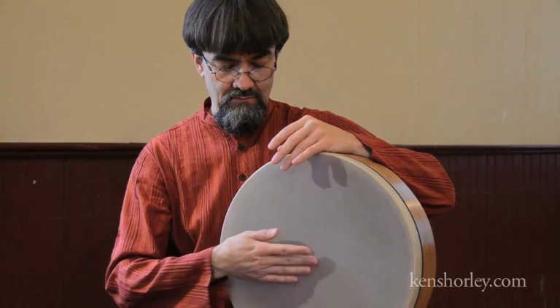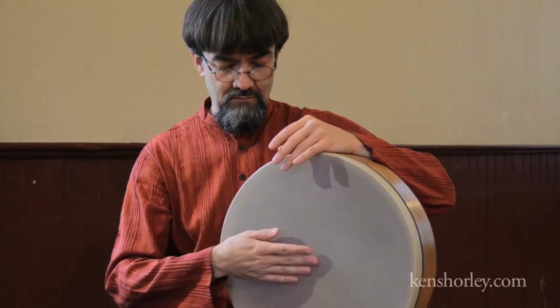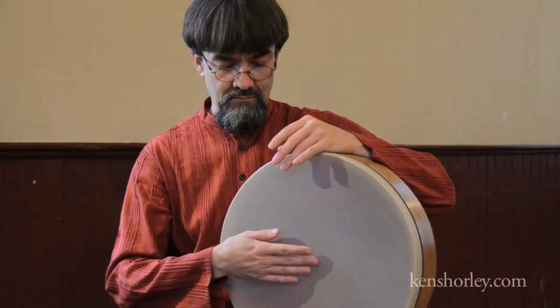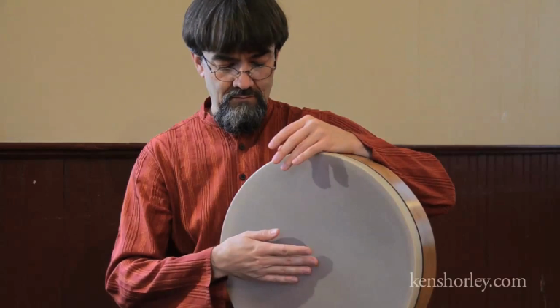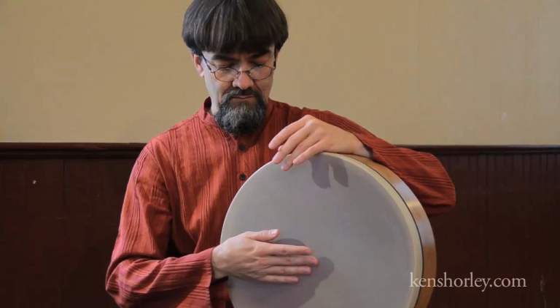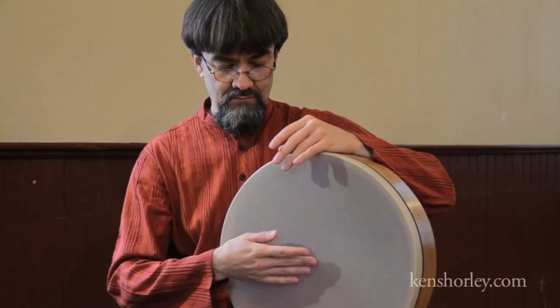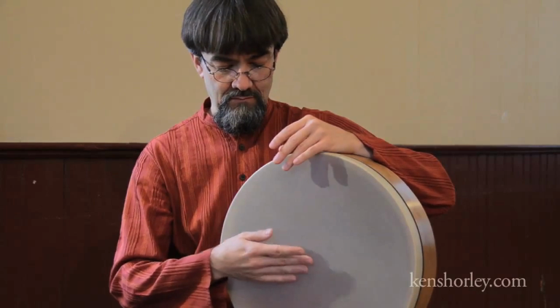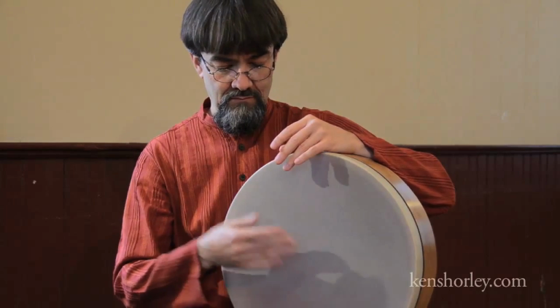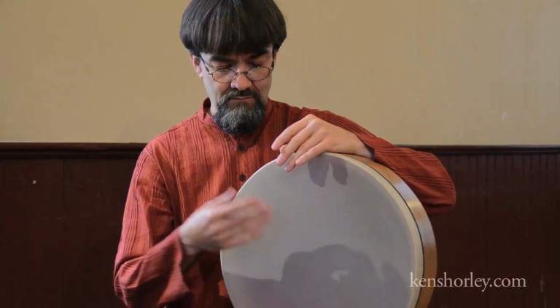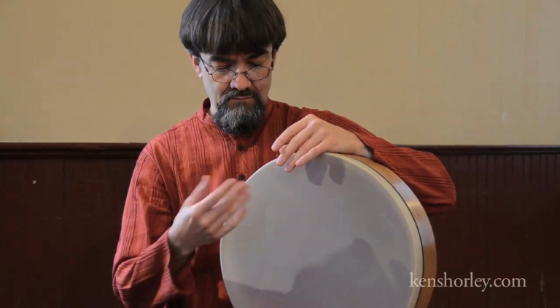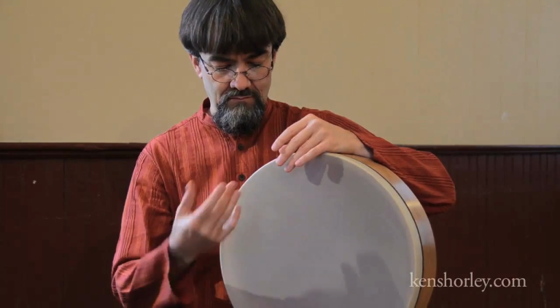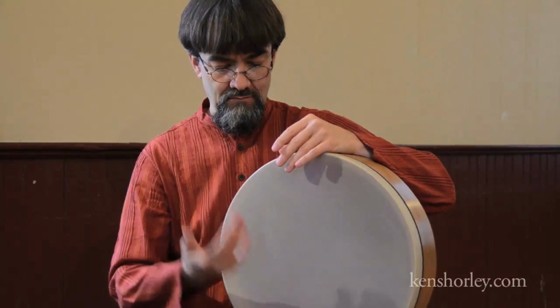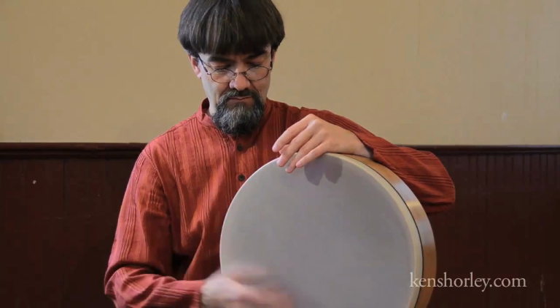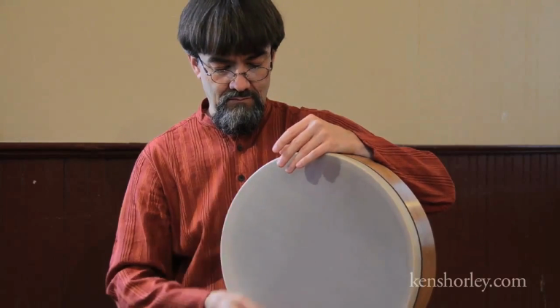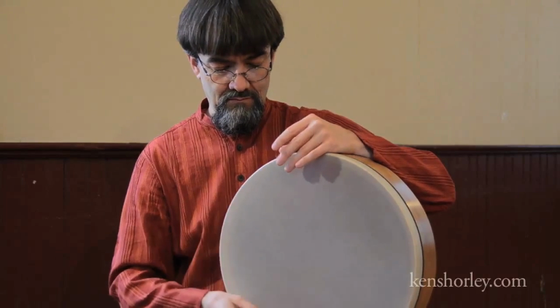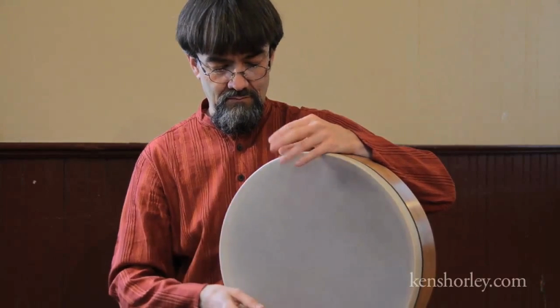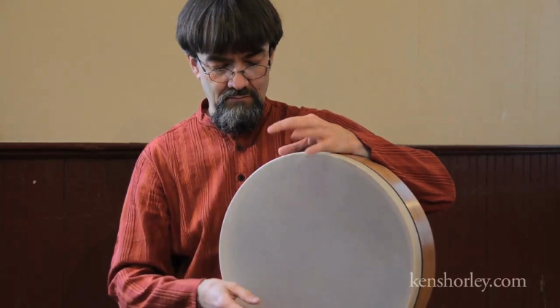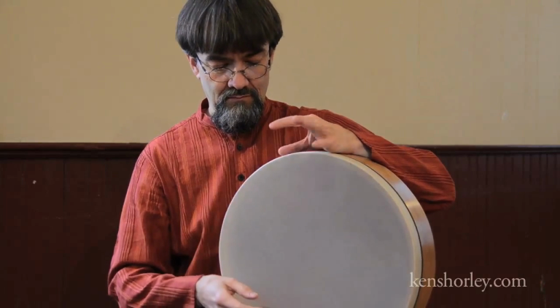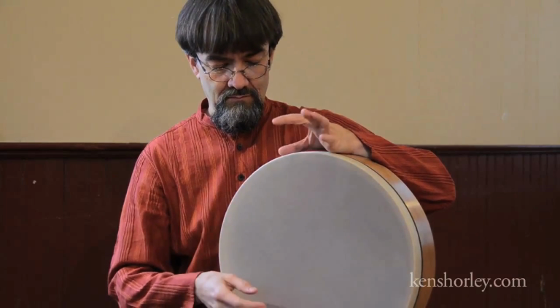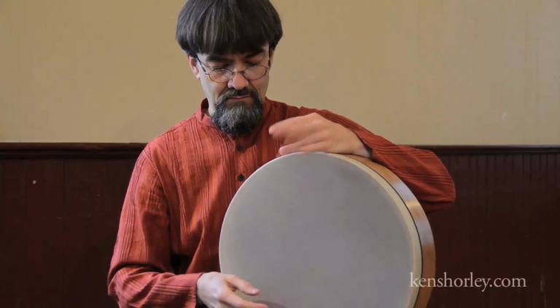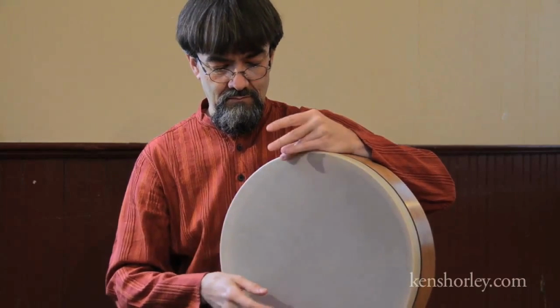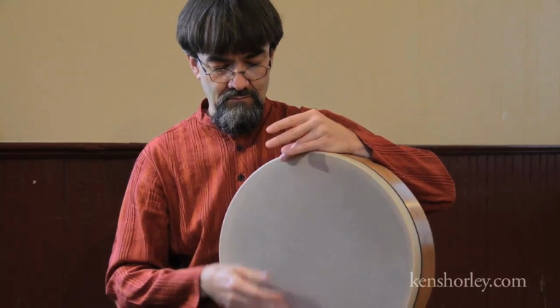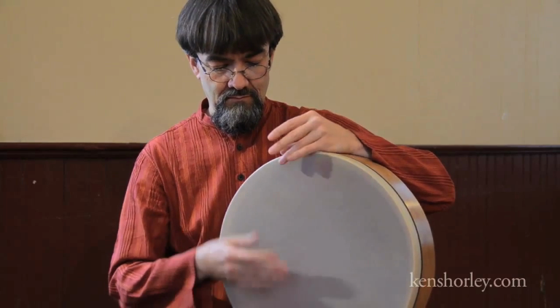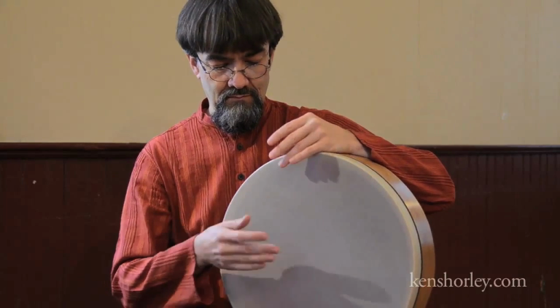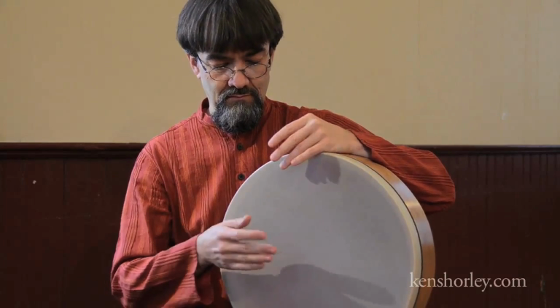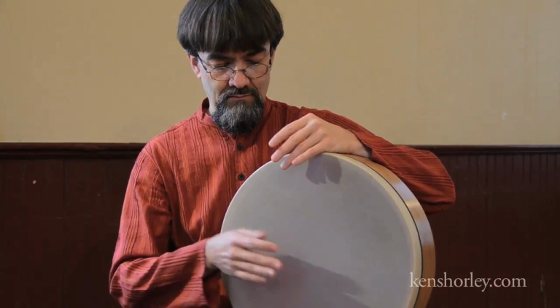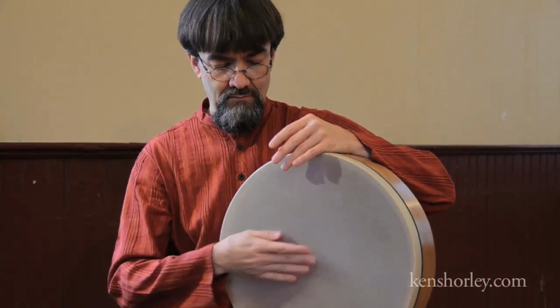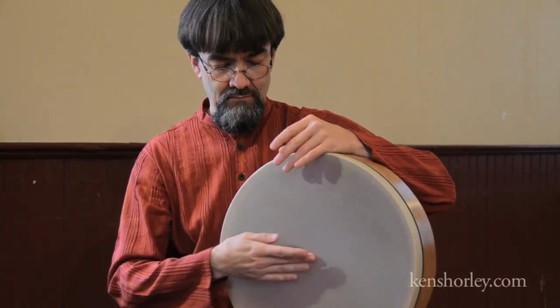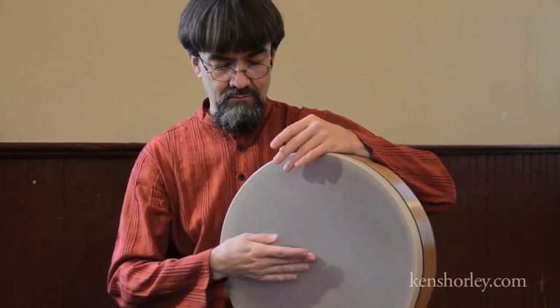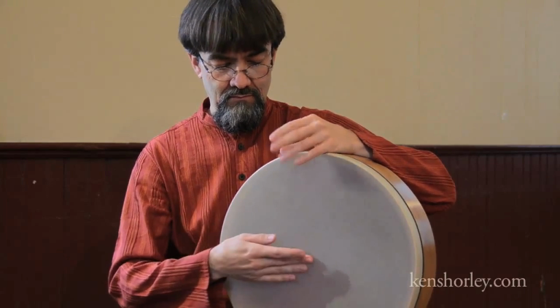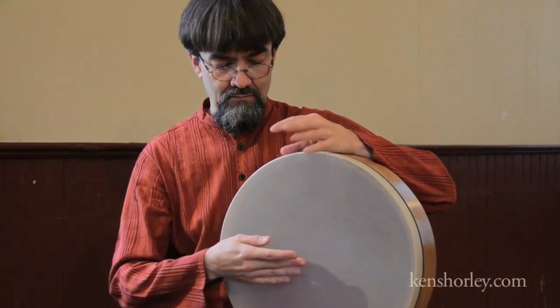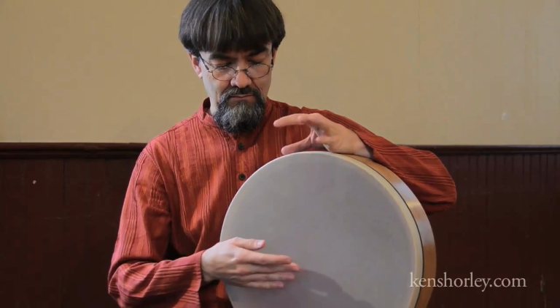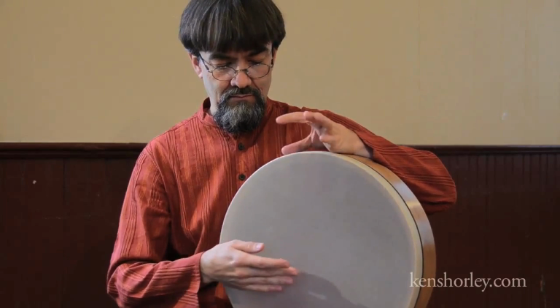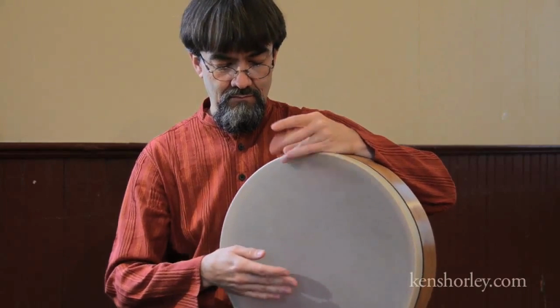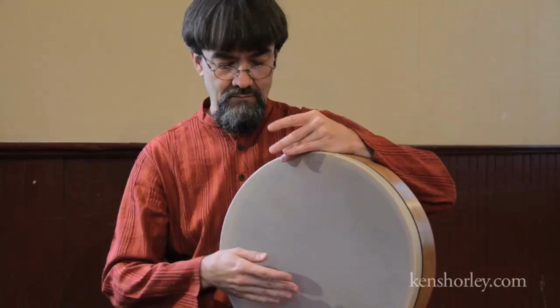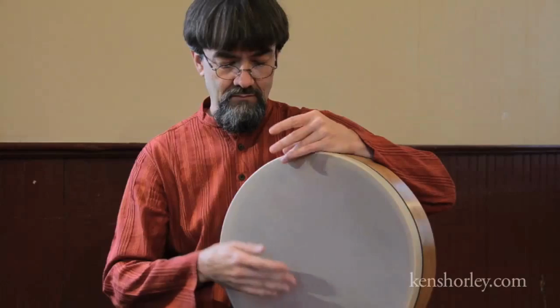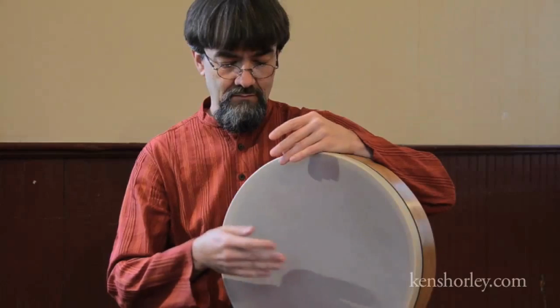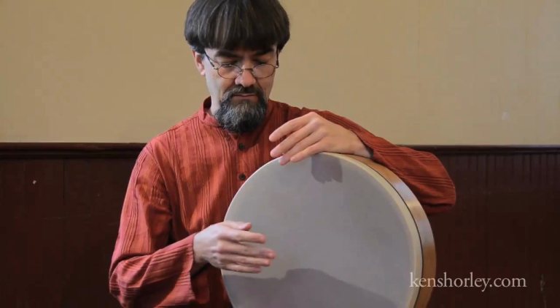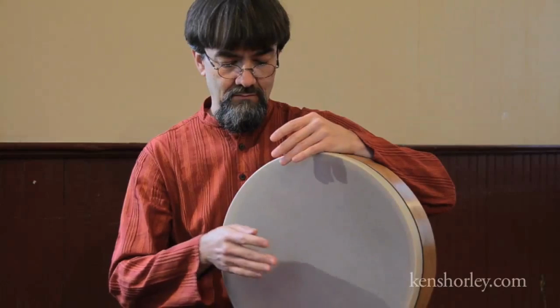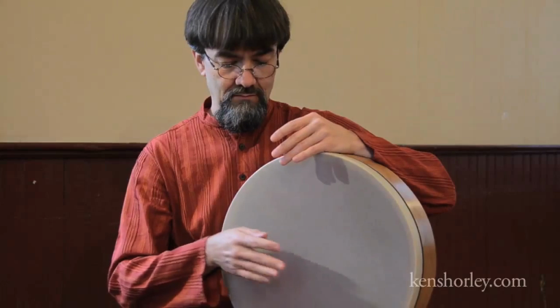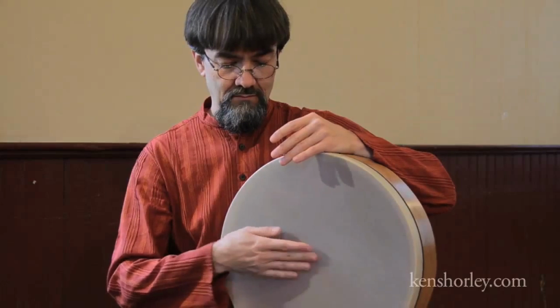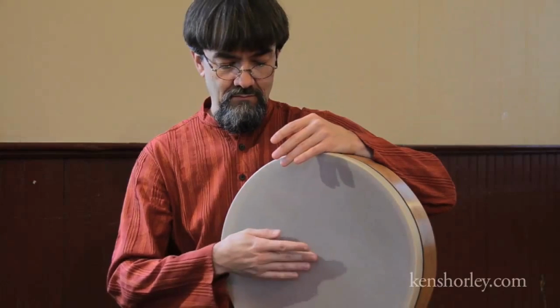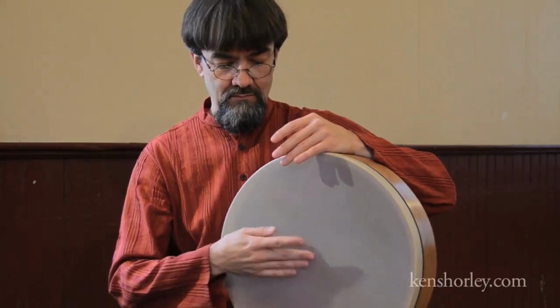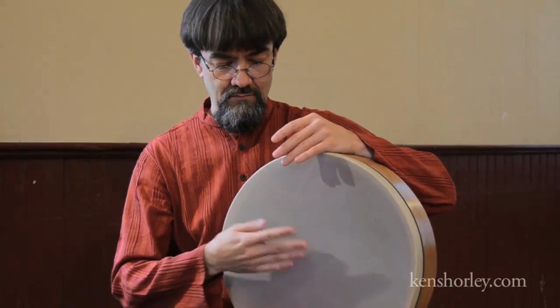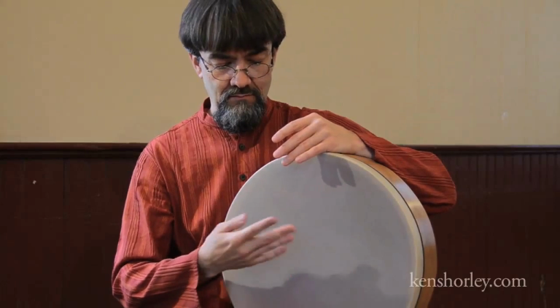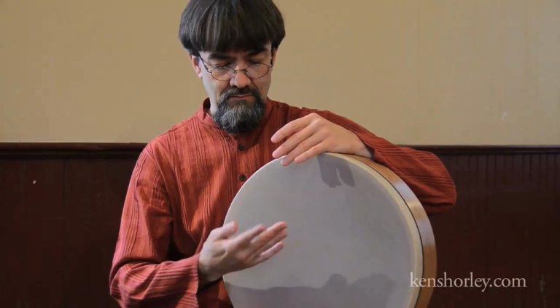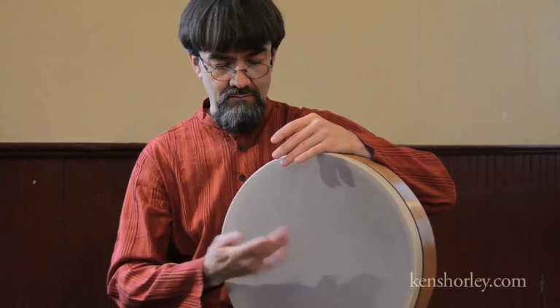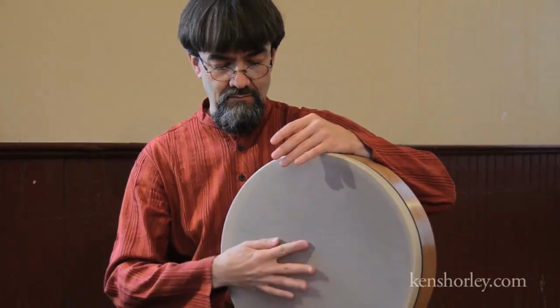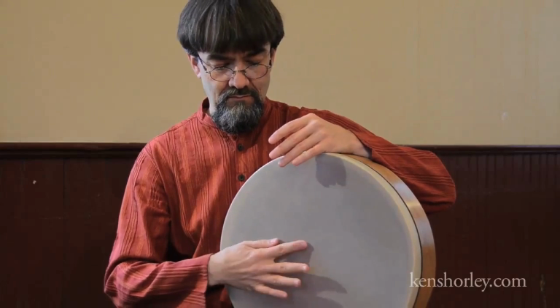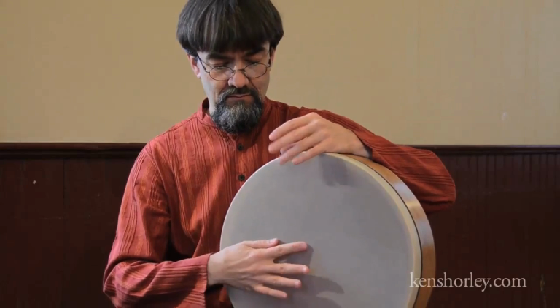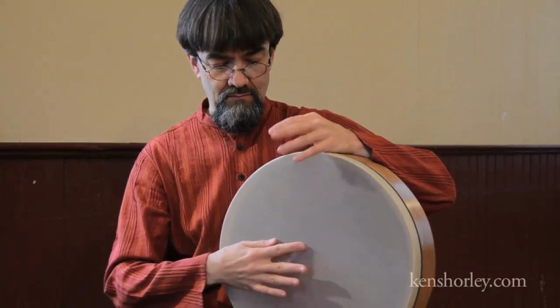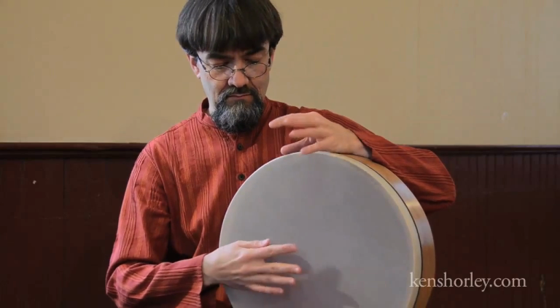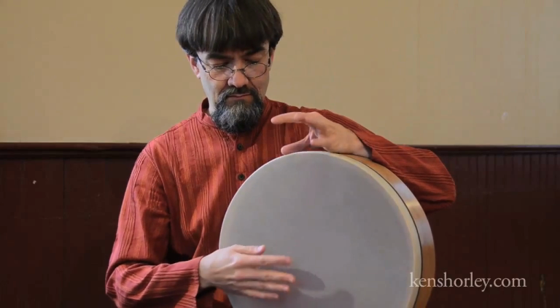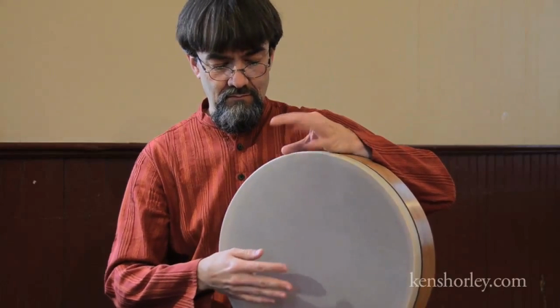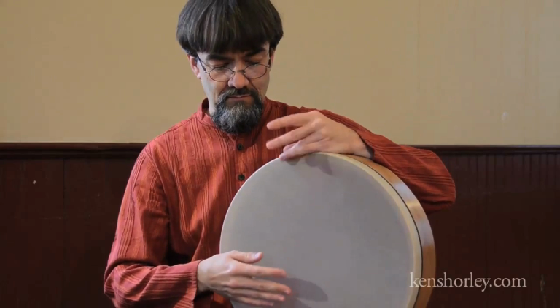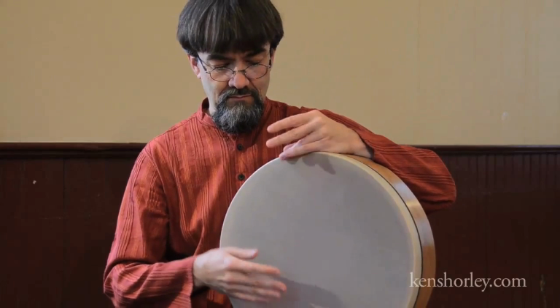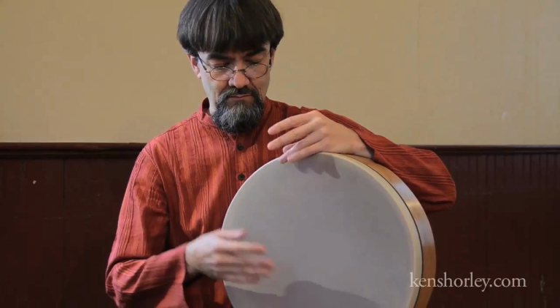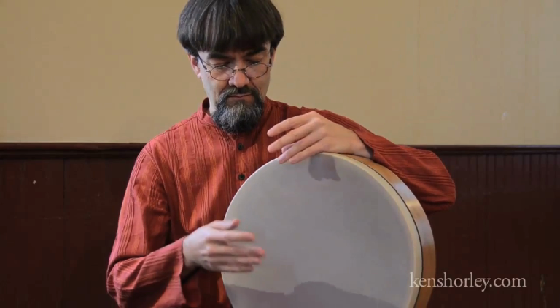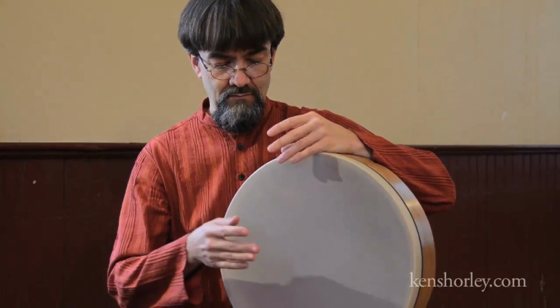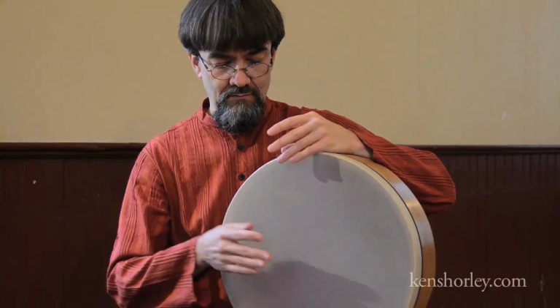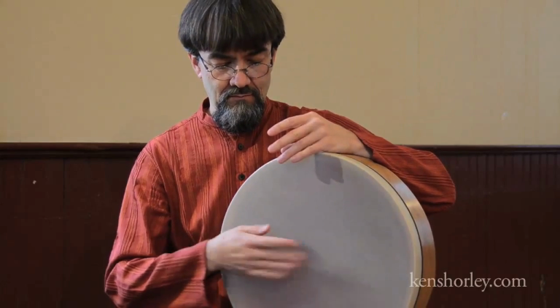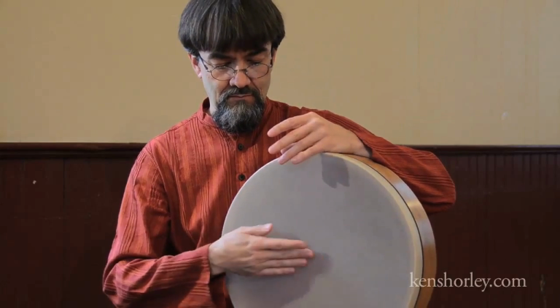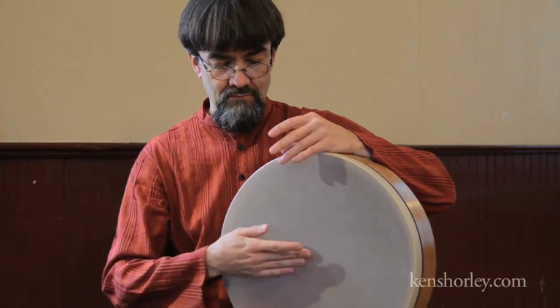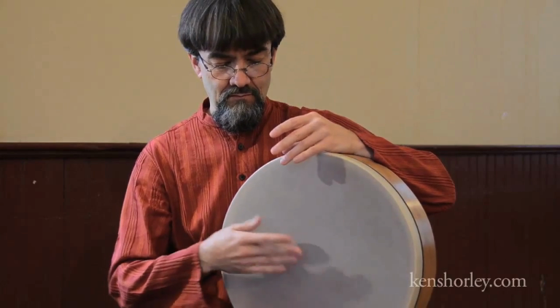A little faster. One, two, three, four, five, six, seven, eight.